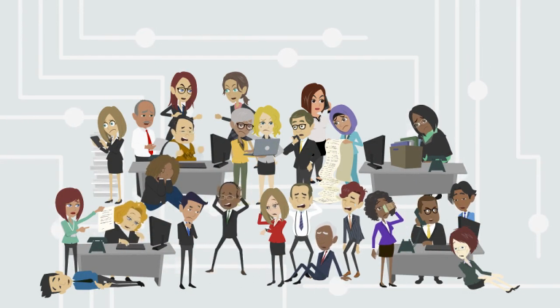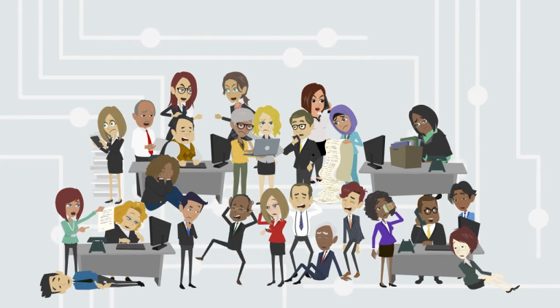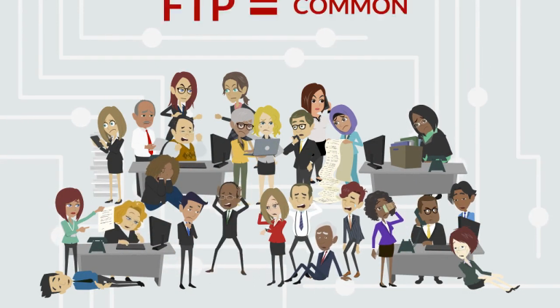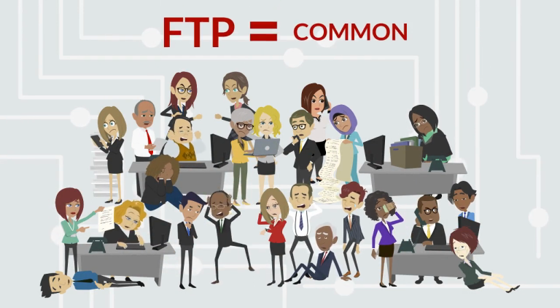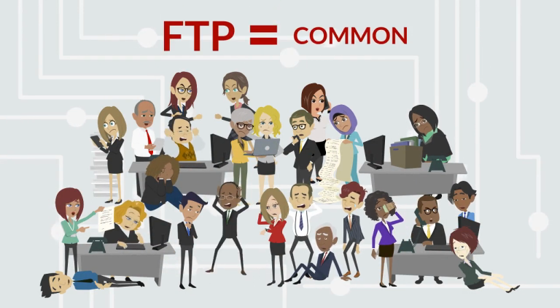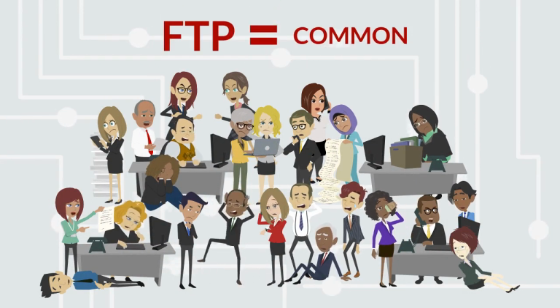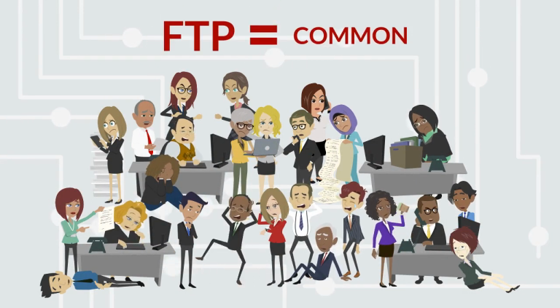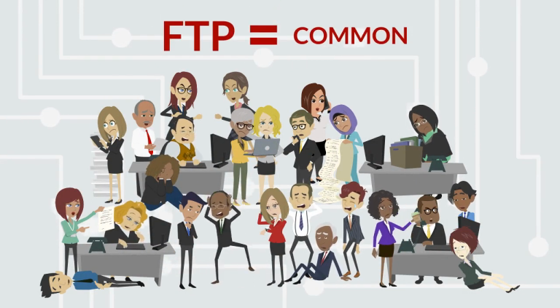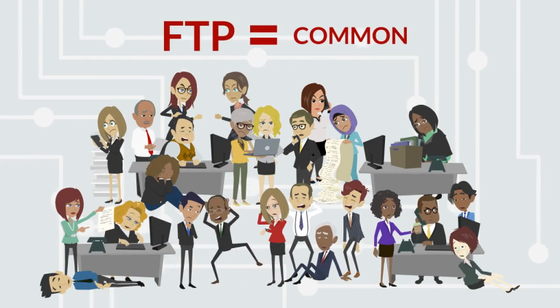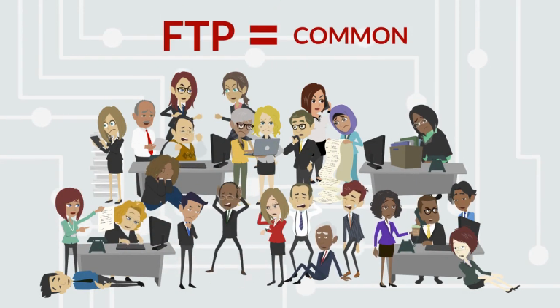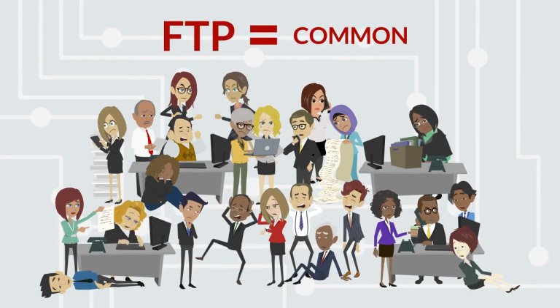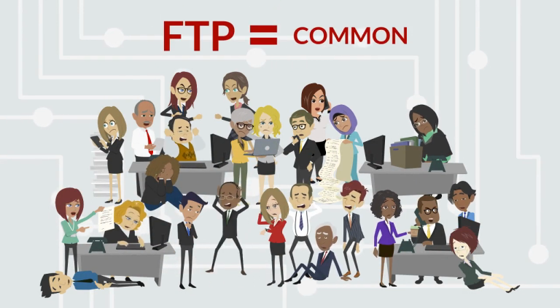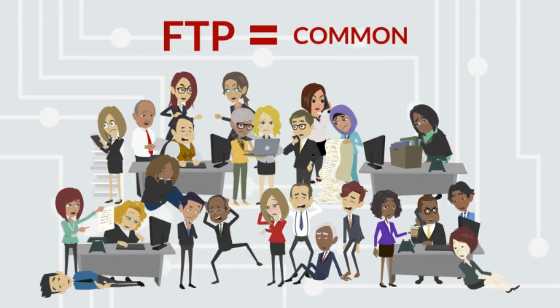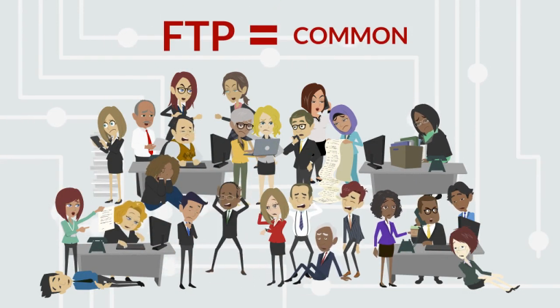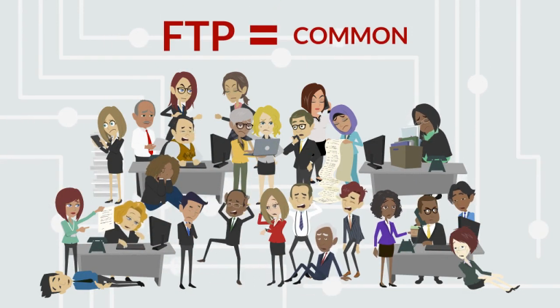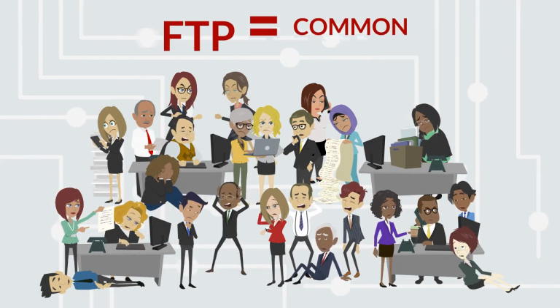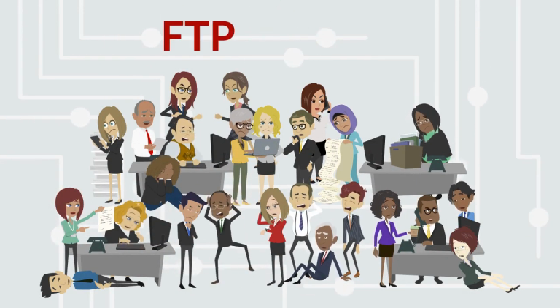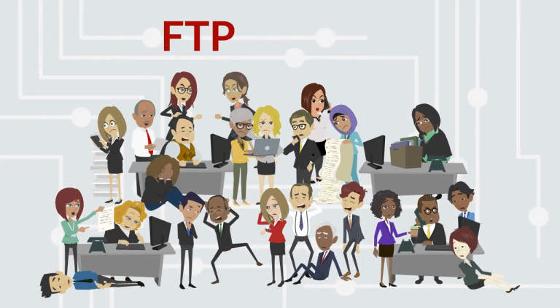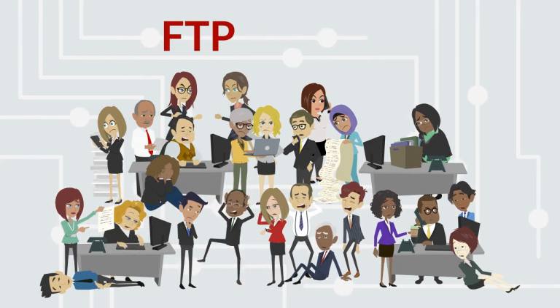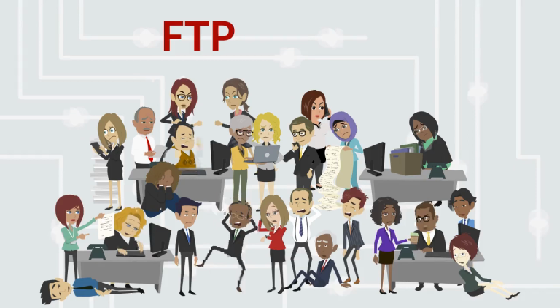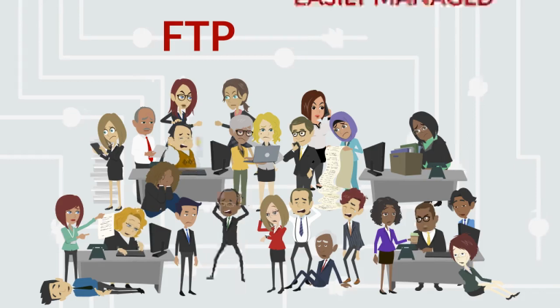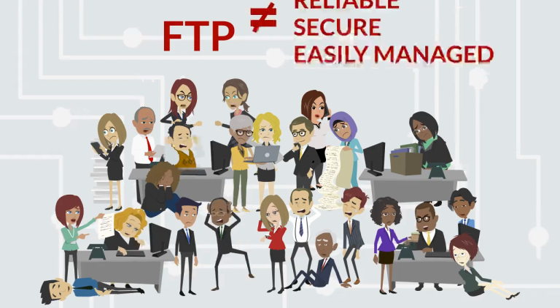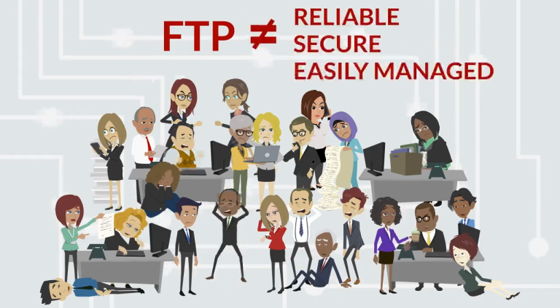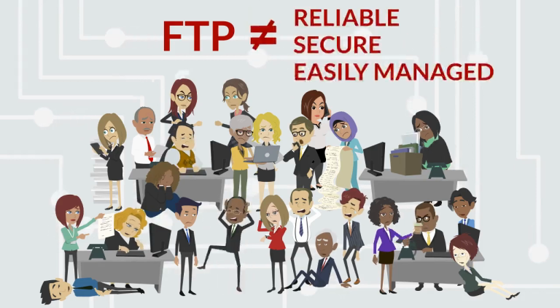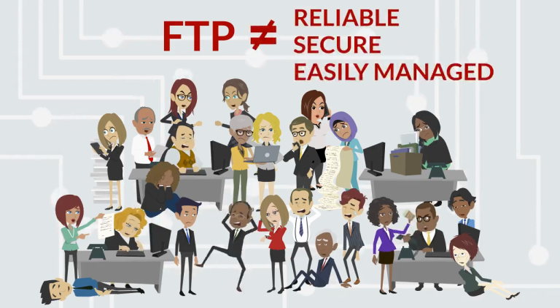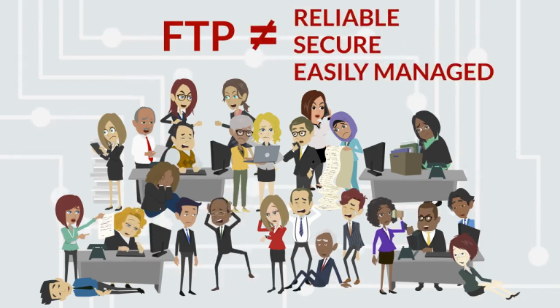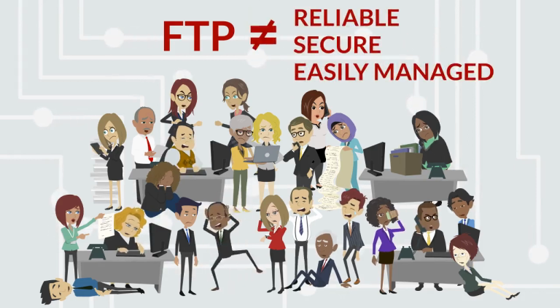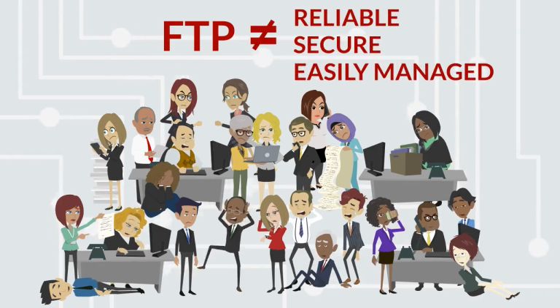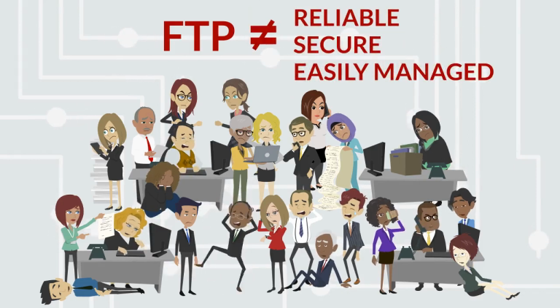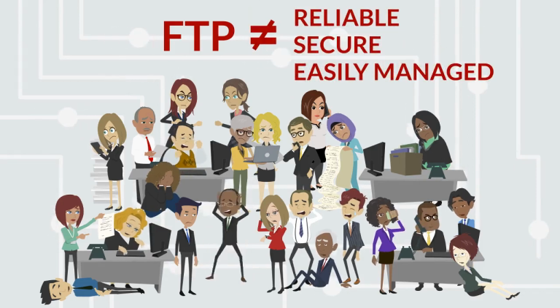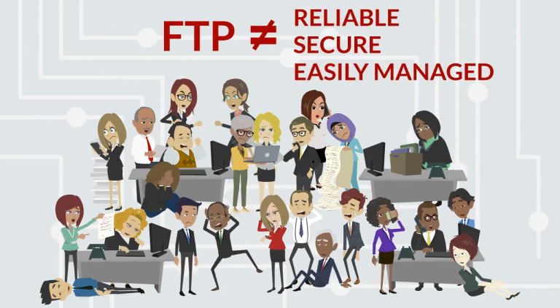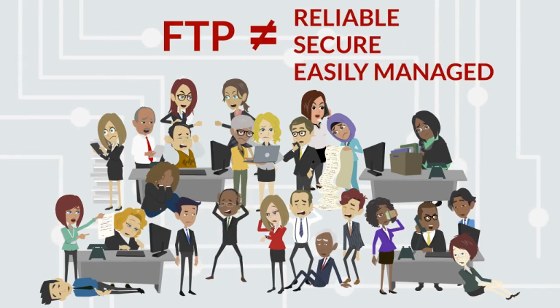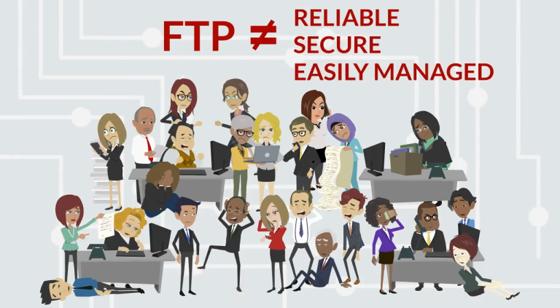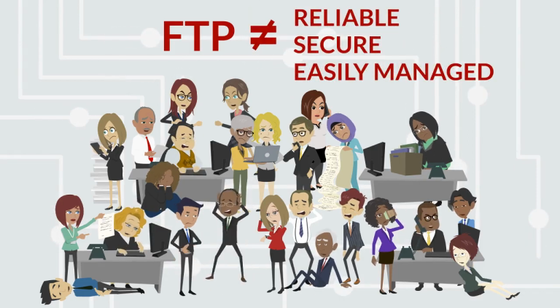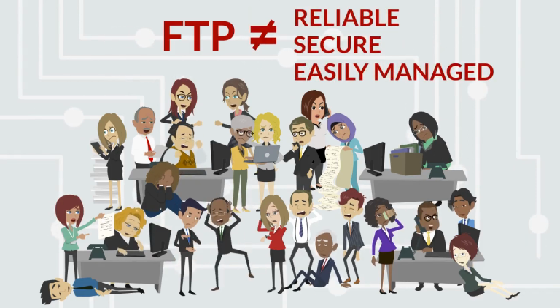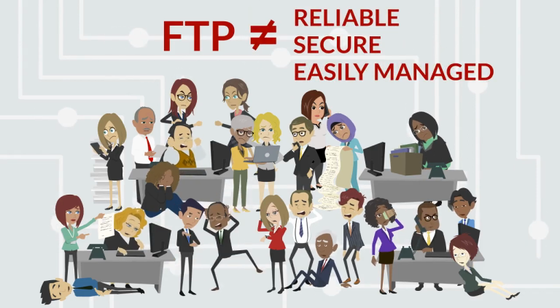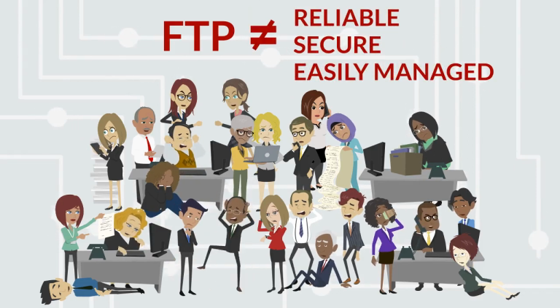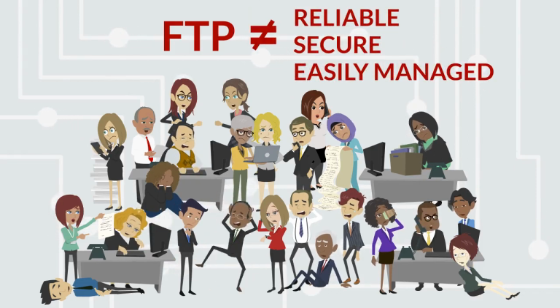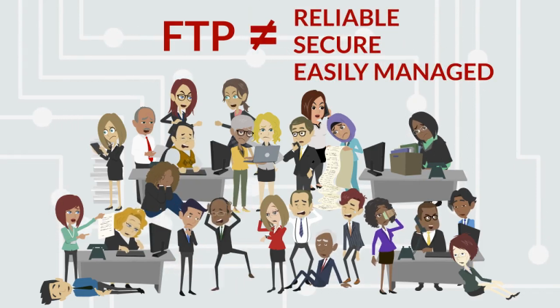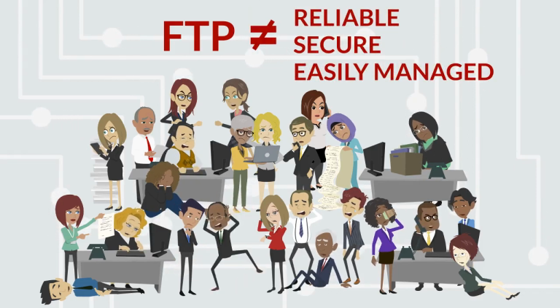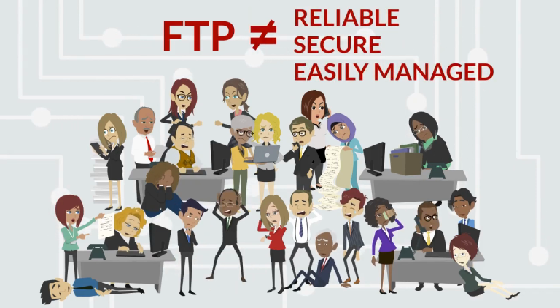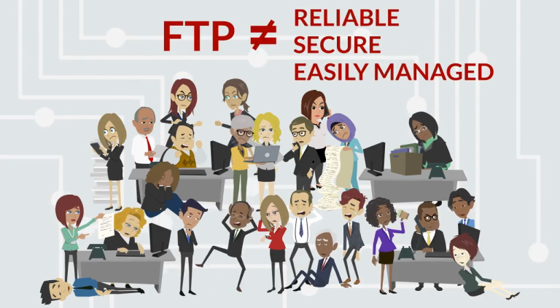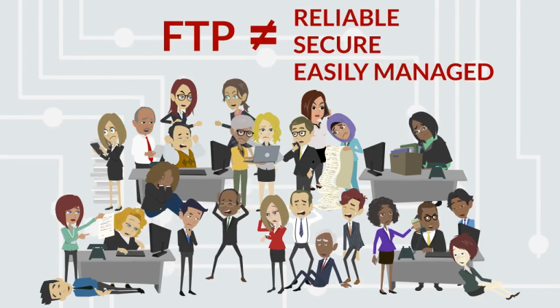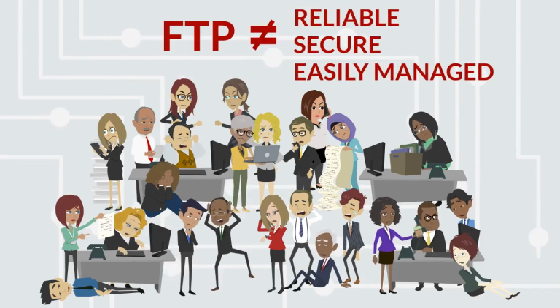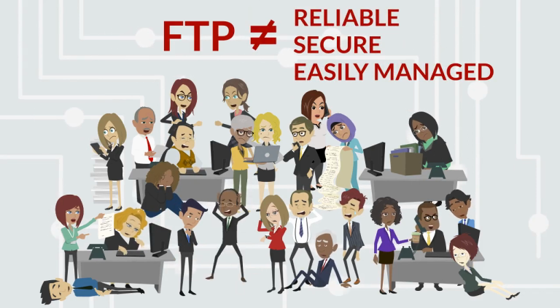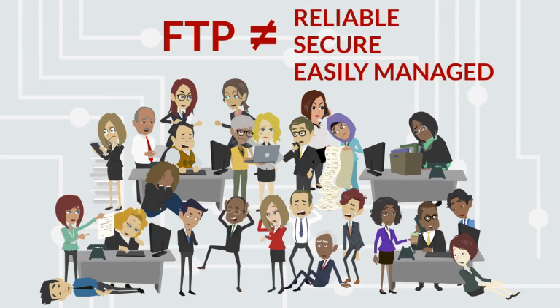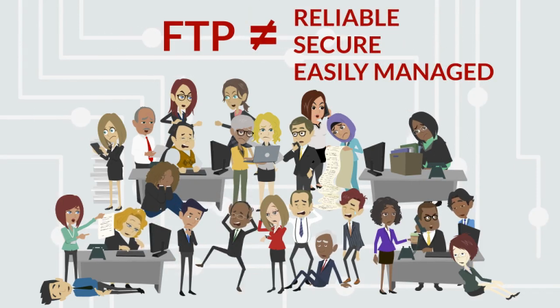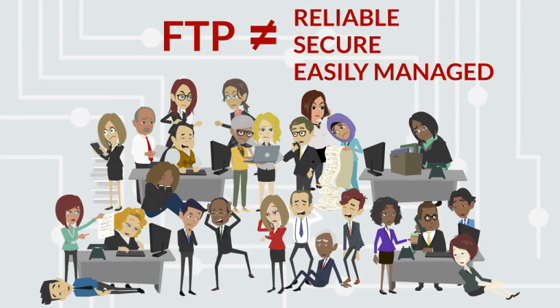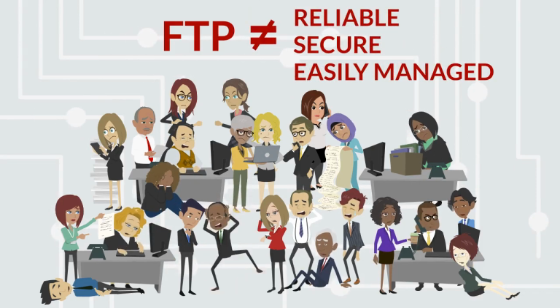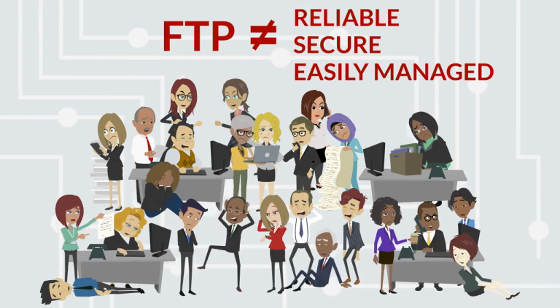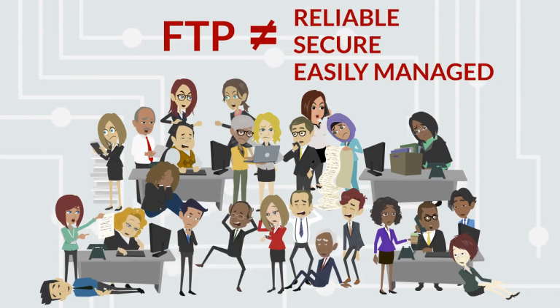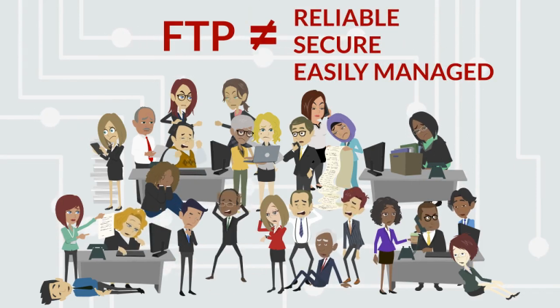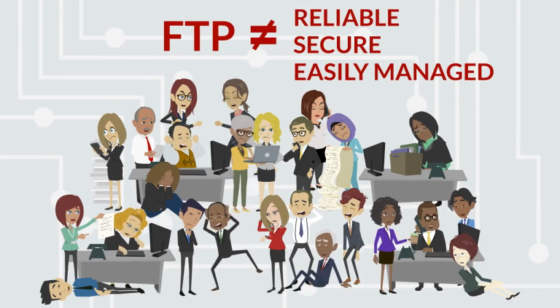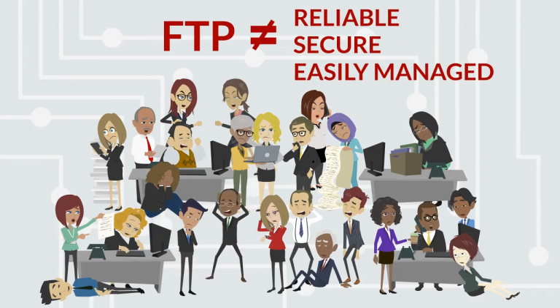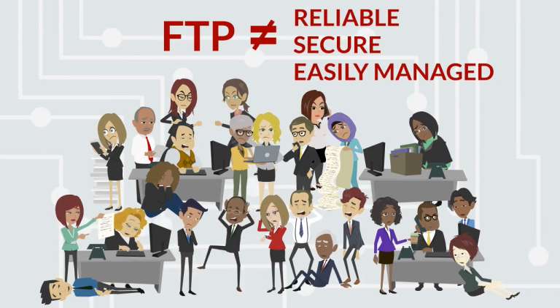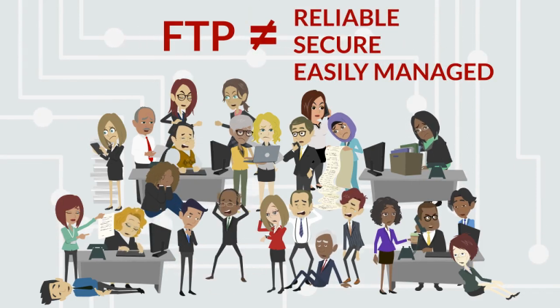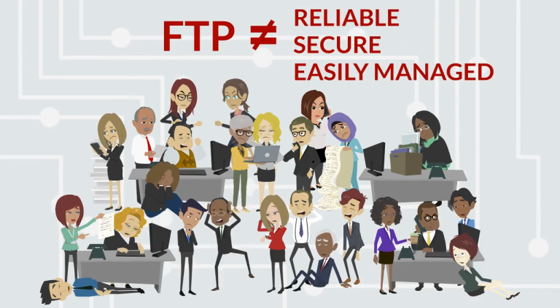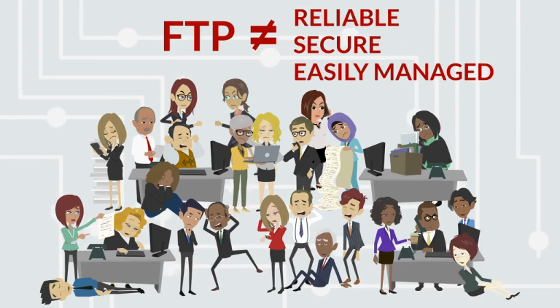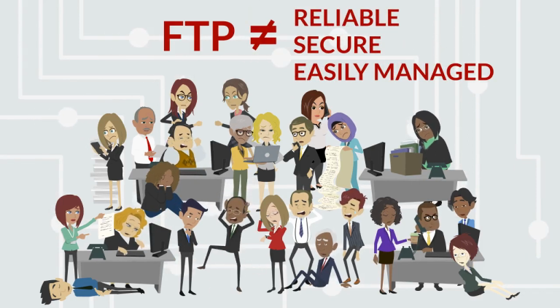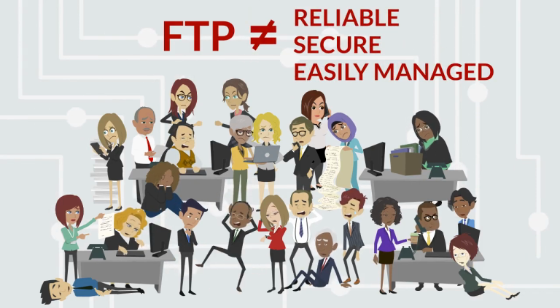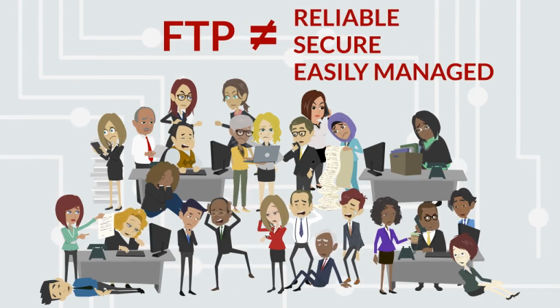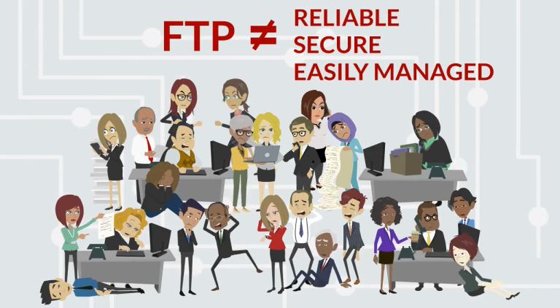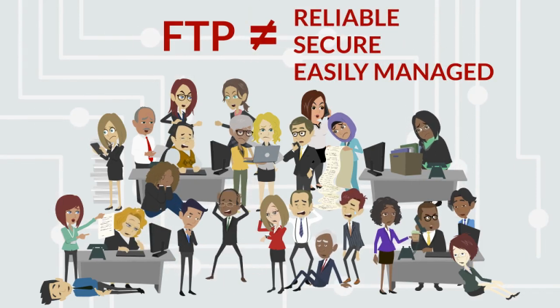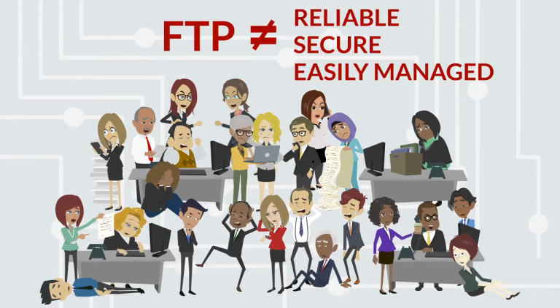Although FTP is common, it is not reliable, it is not secure, and it cannot be managed efficiently.